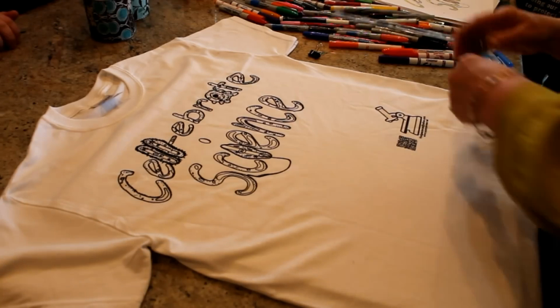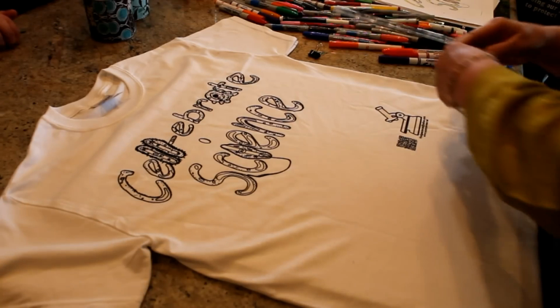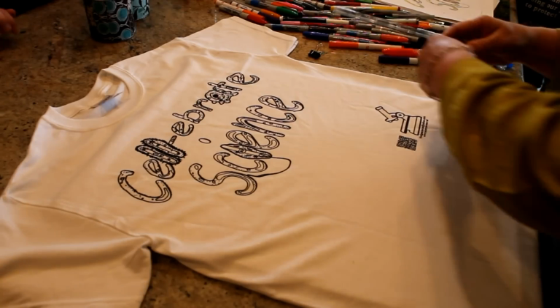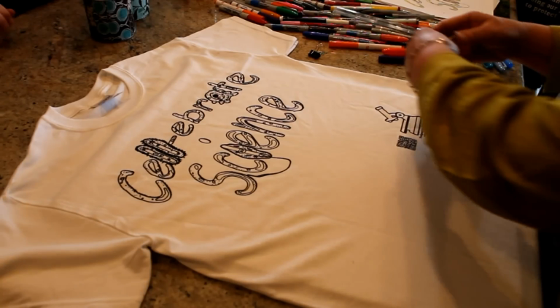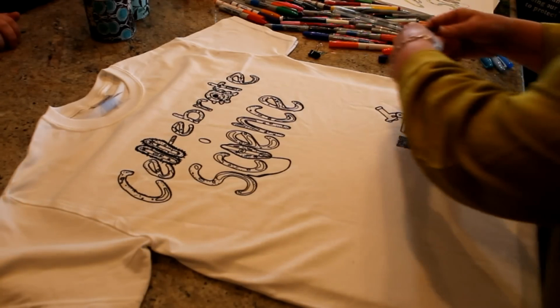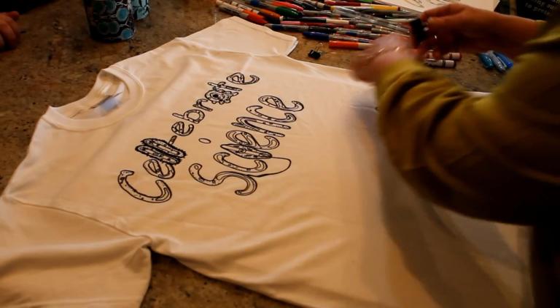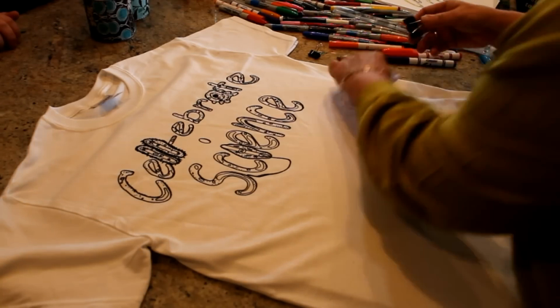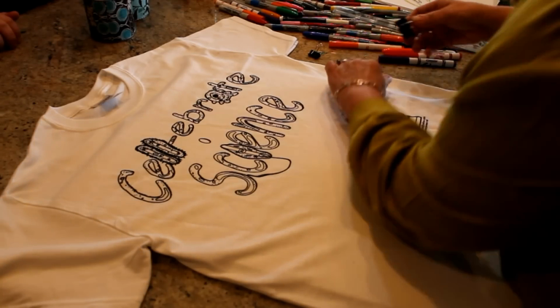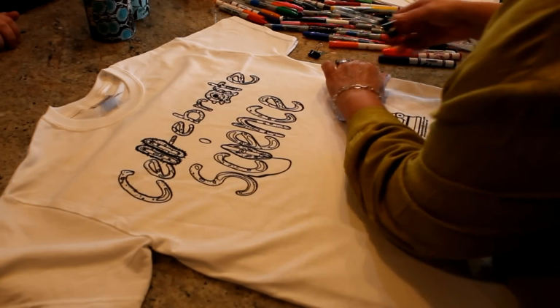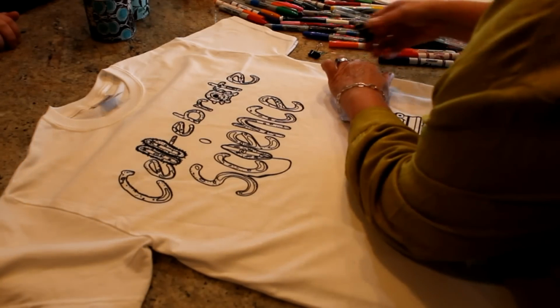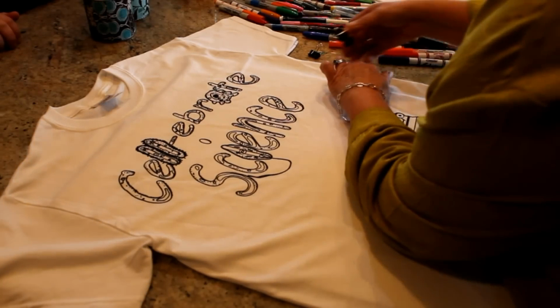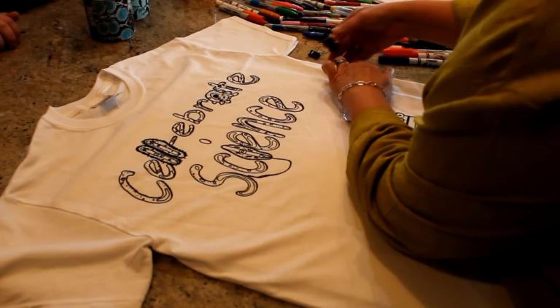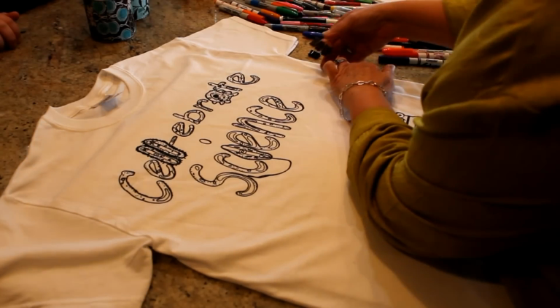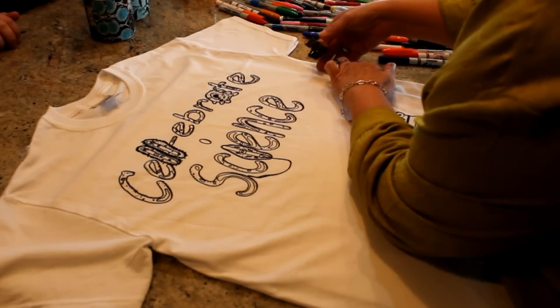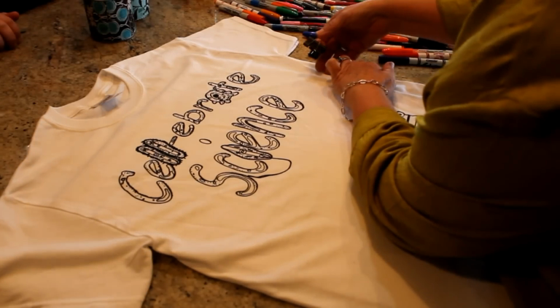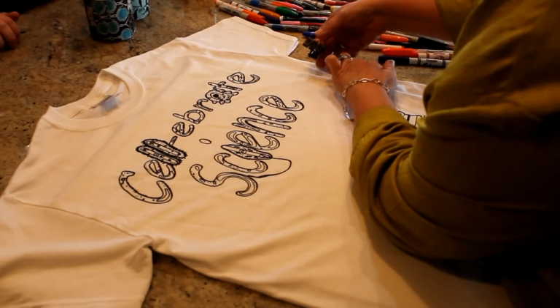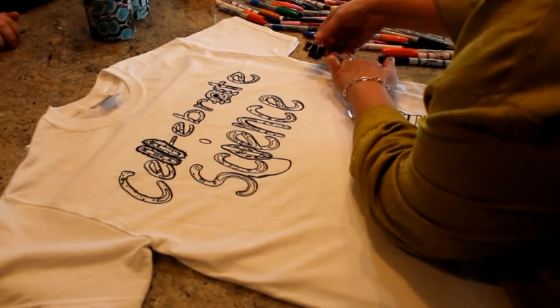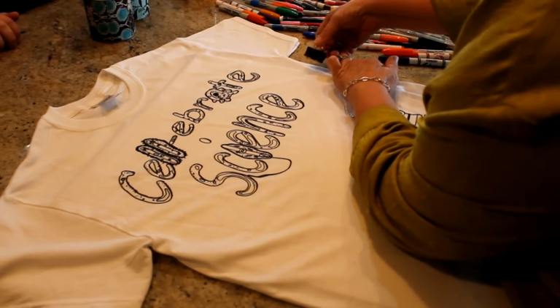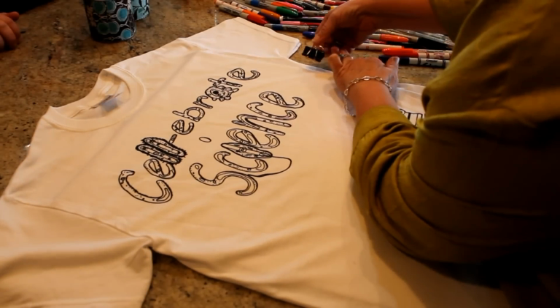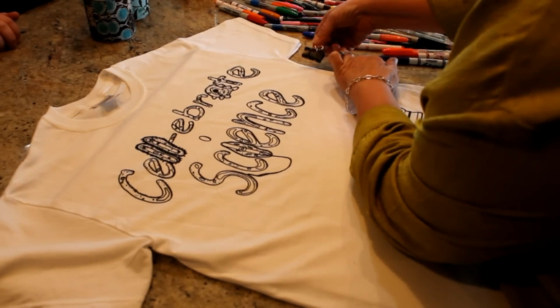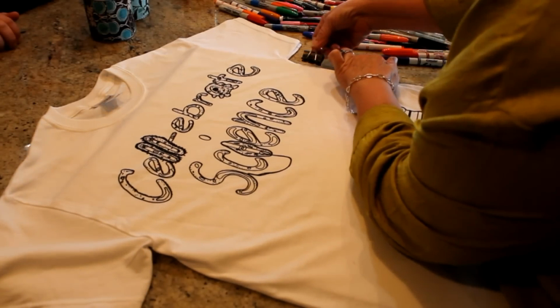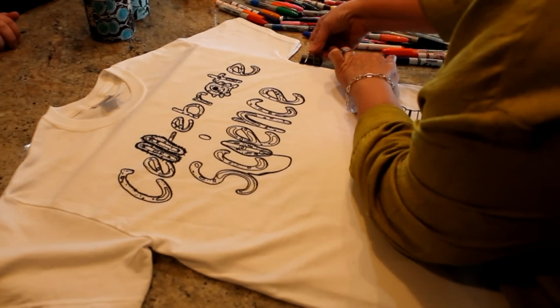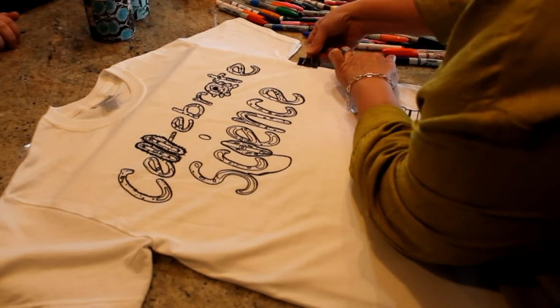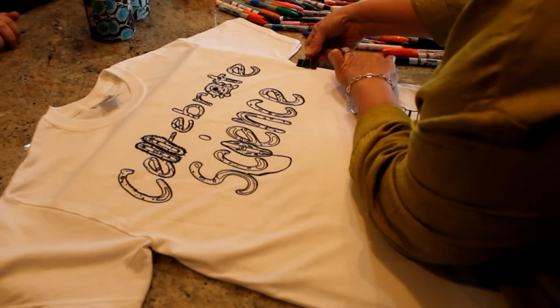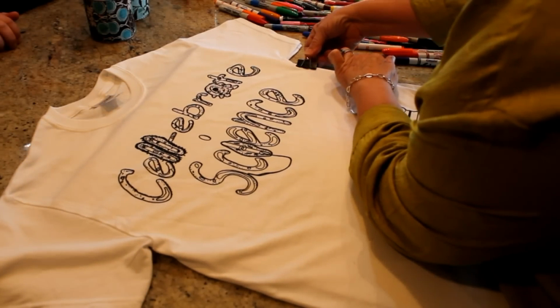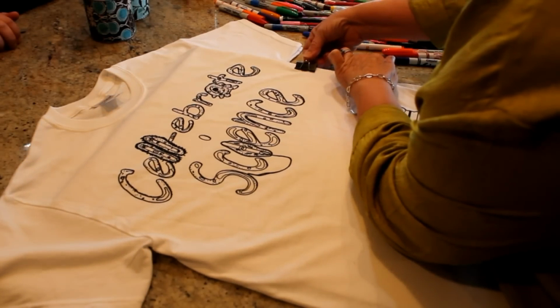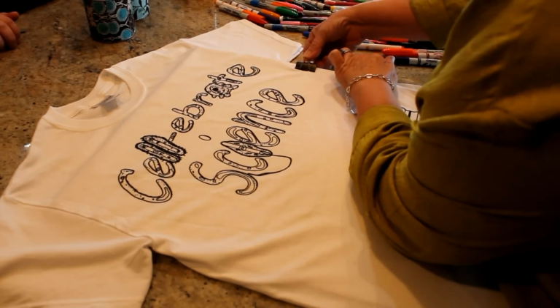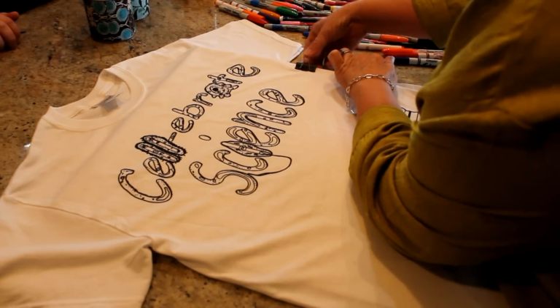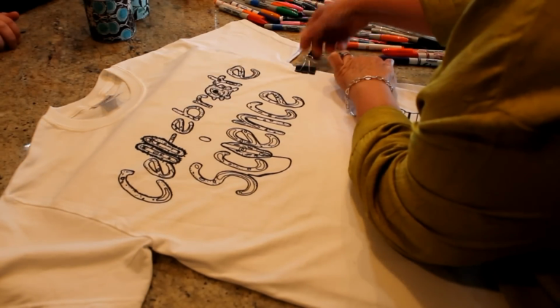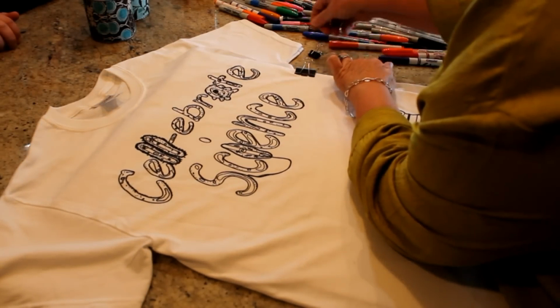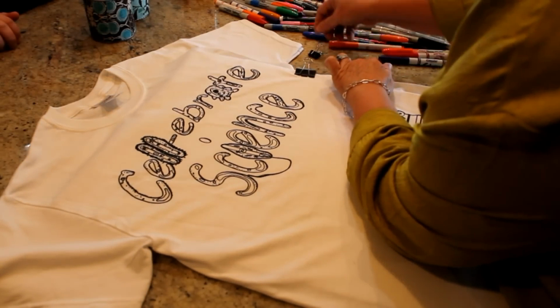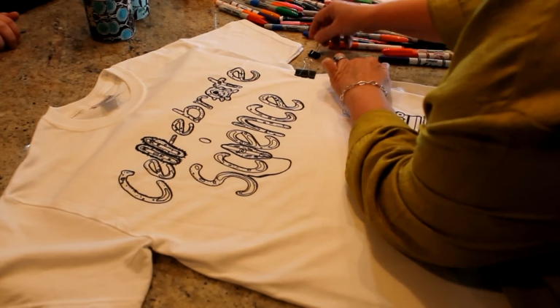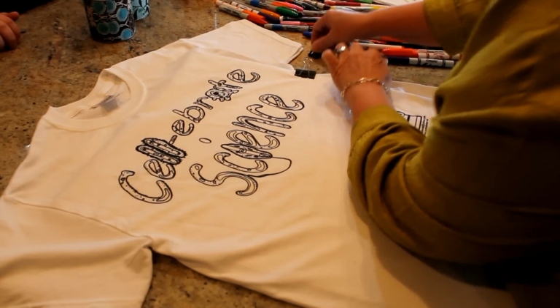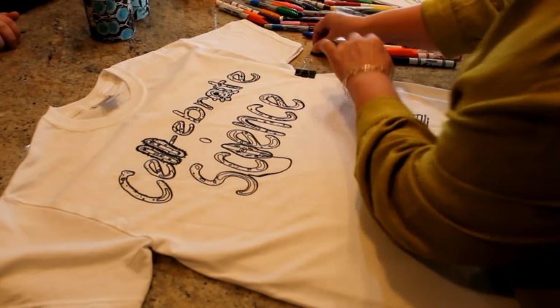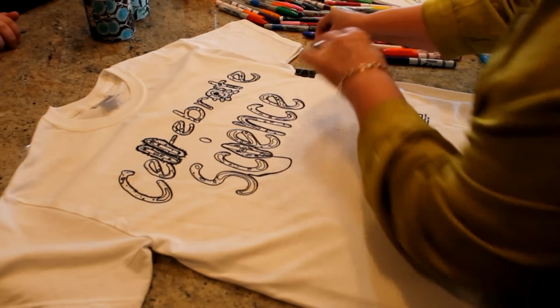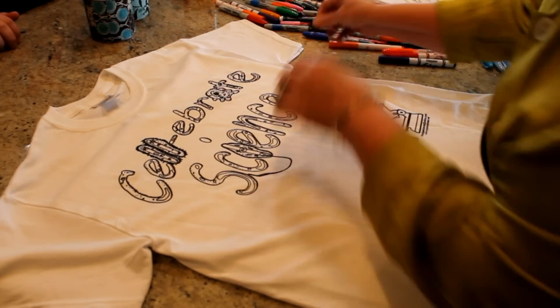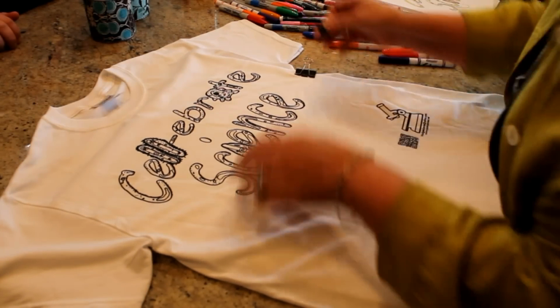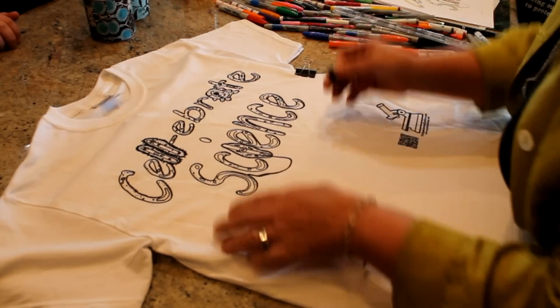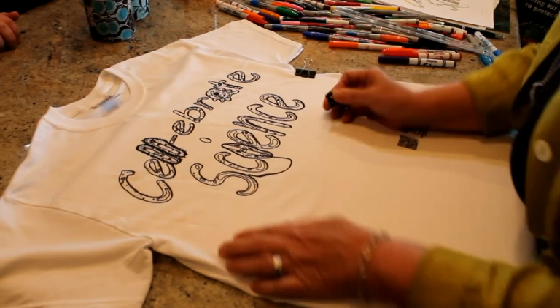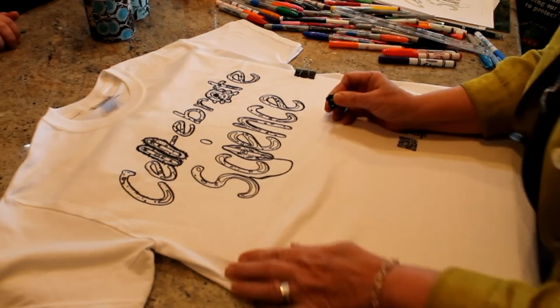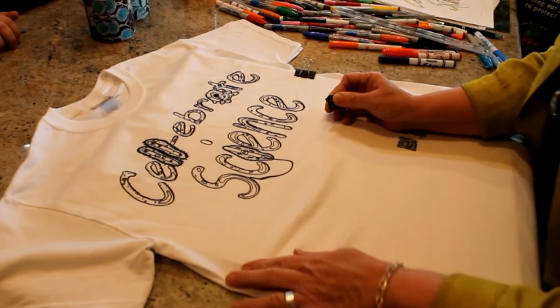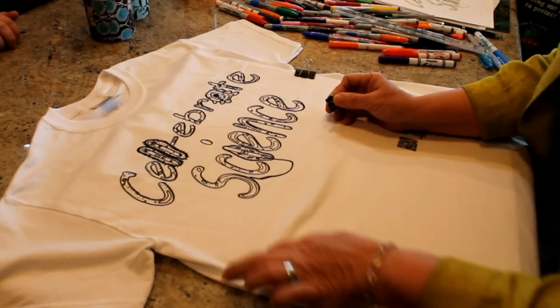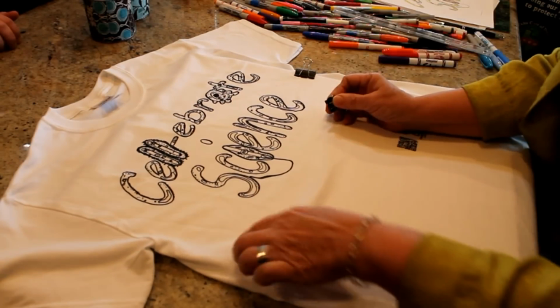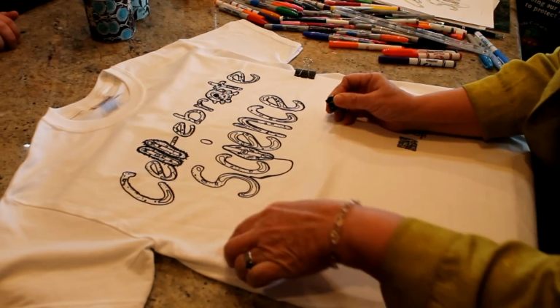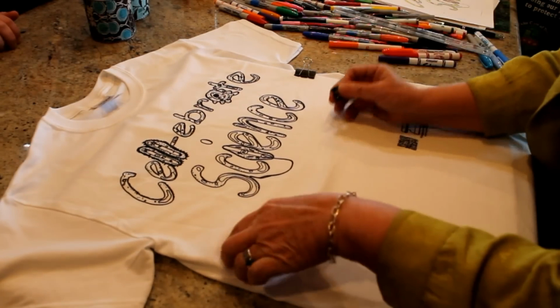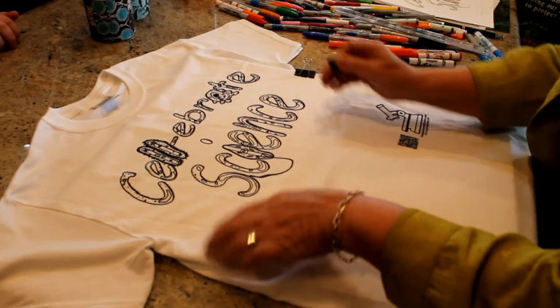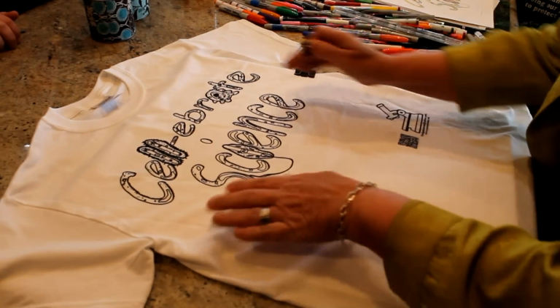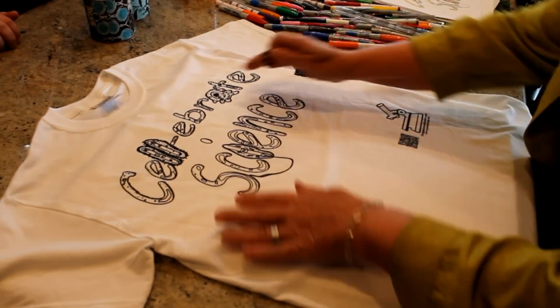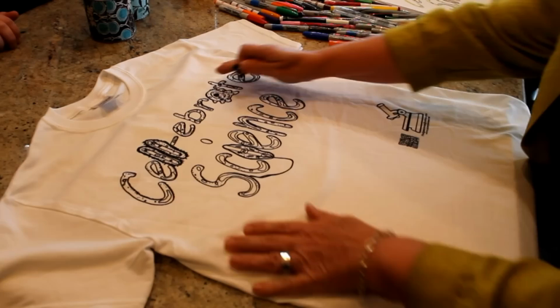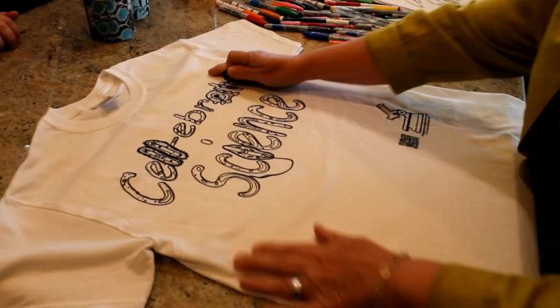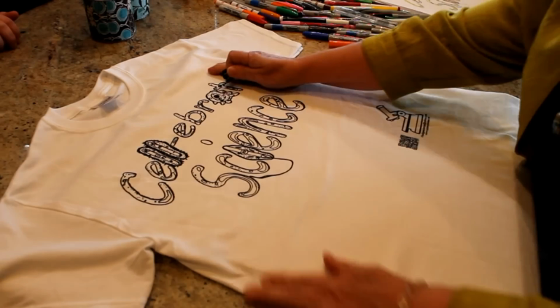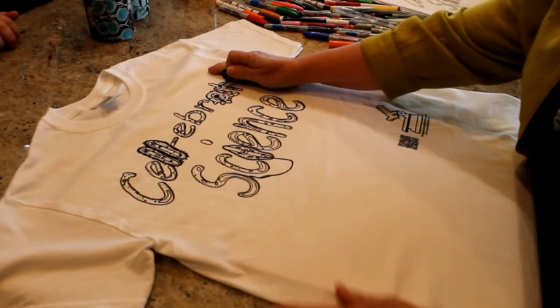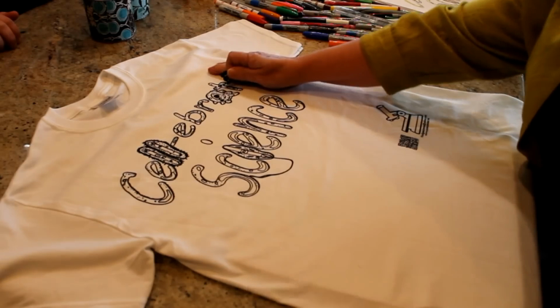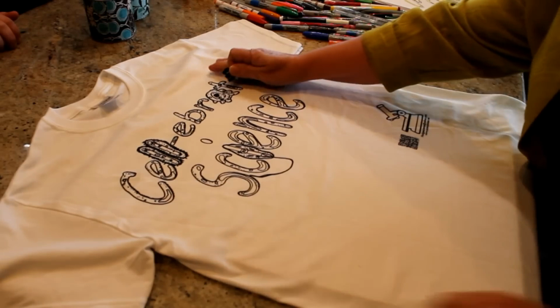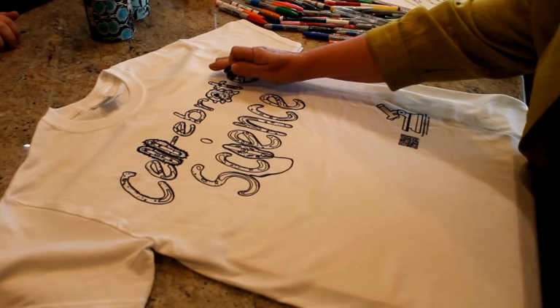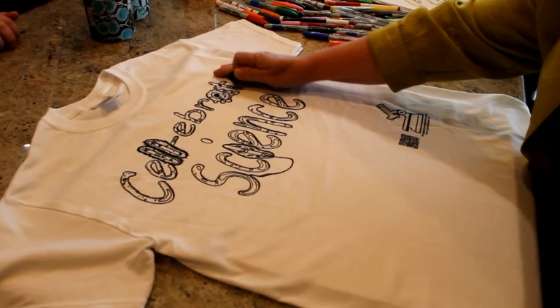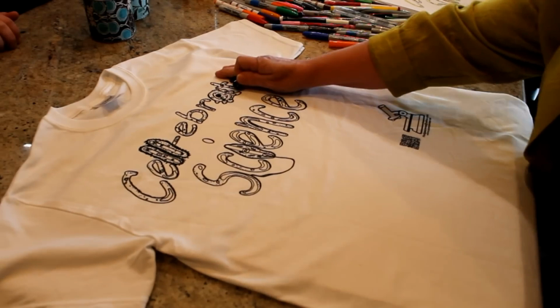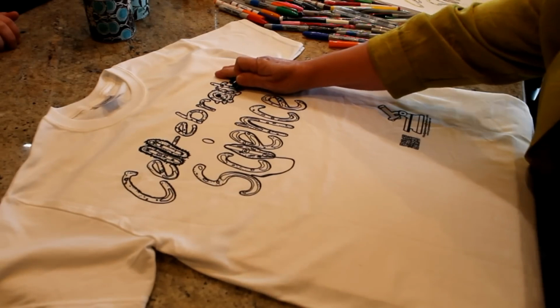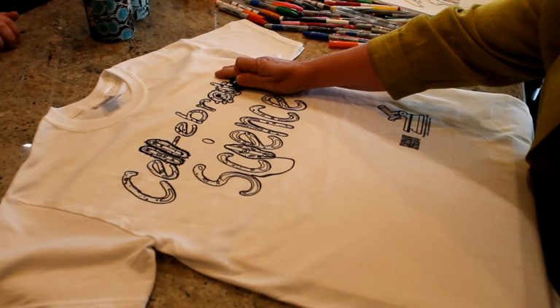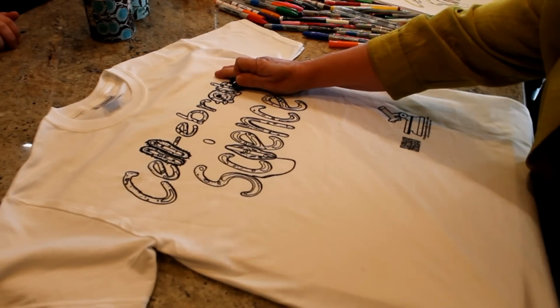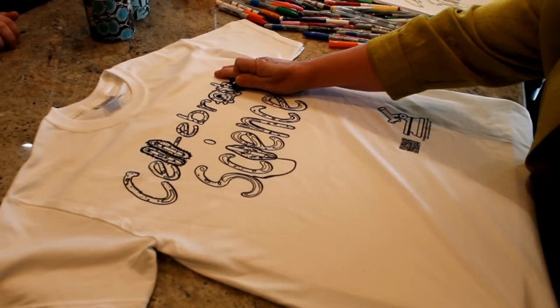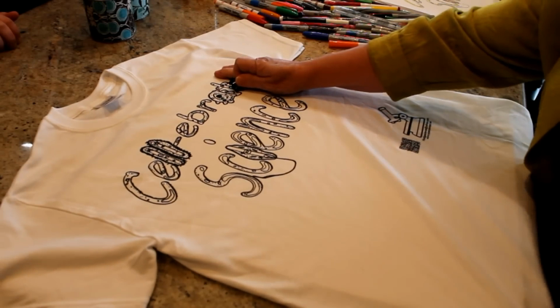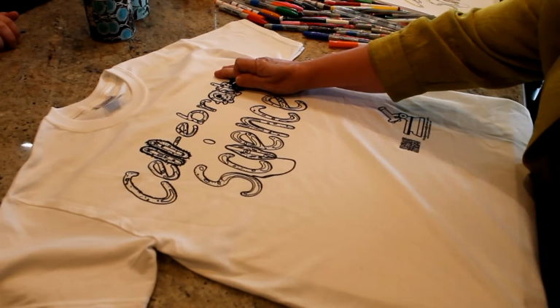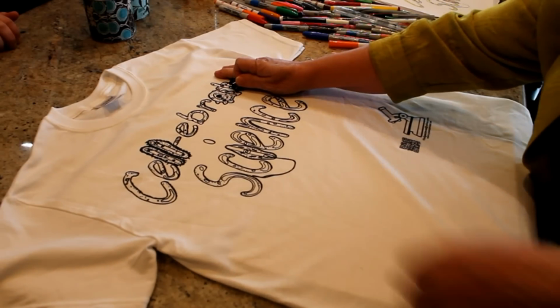To make sure your shirt is nice and smooth, I secure the sides with binder clips or large paper clips.